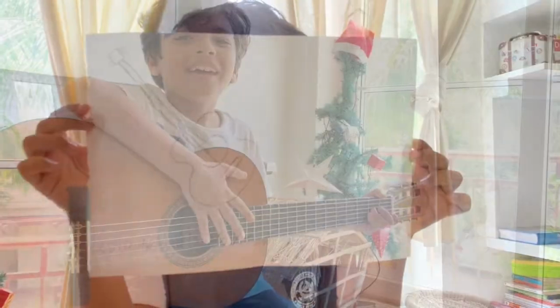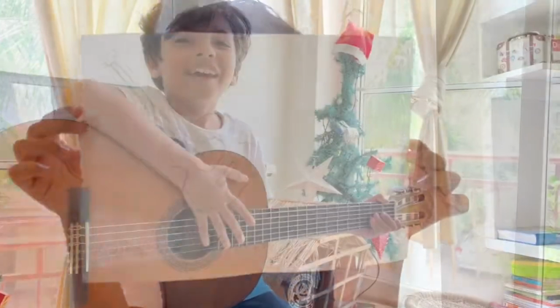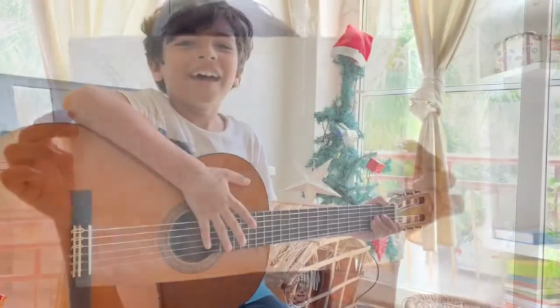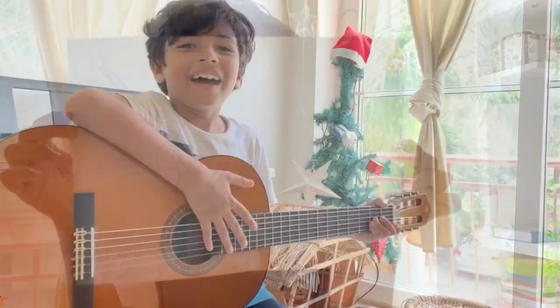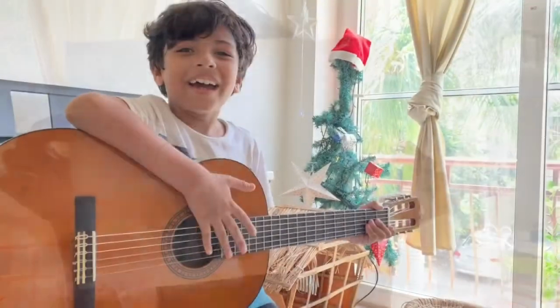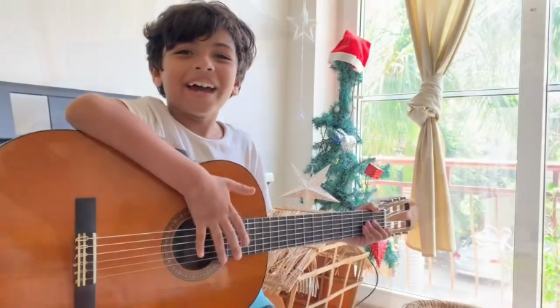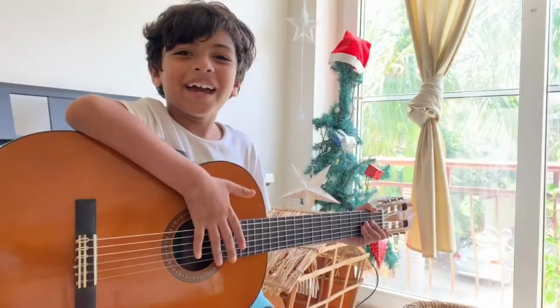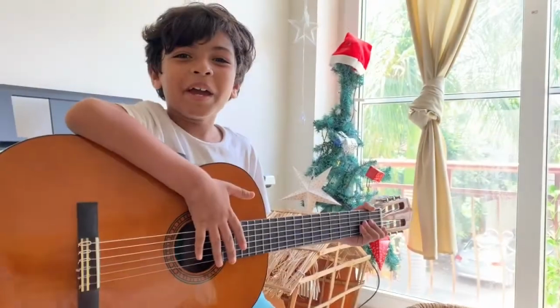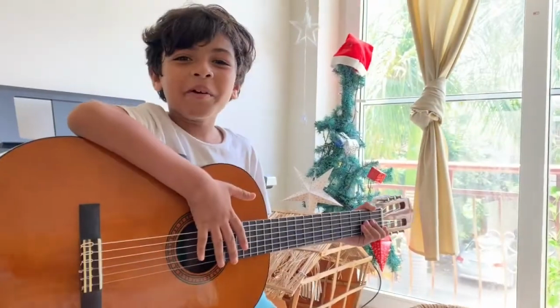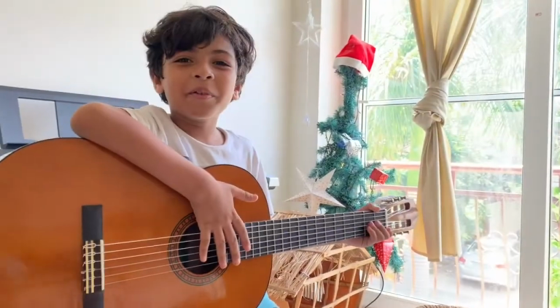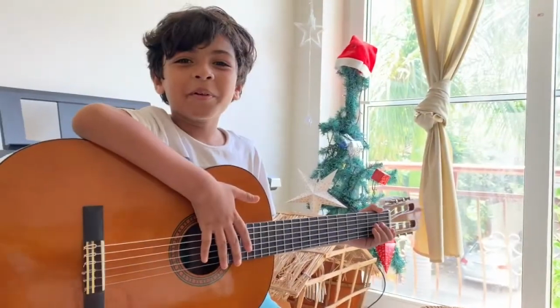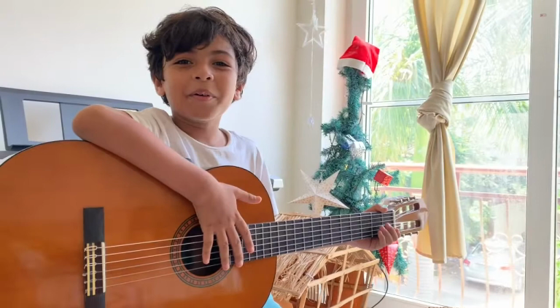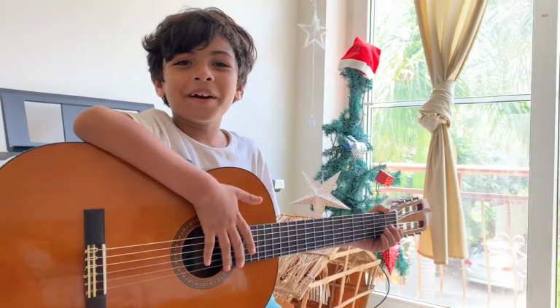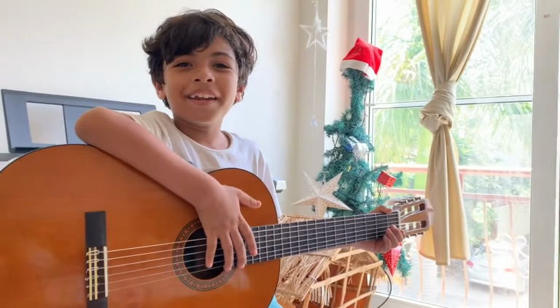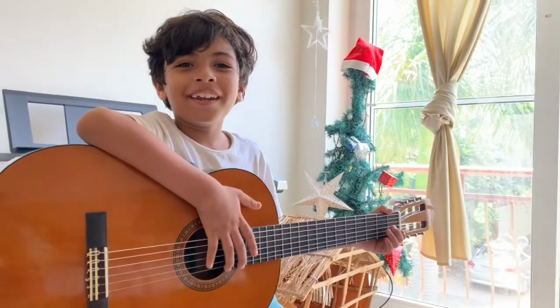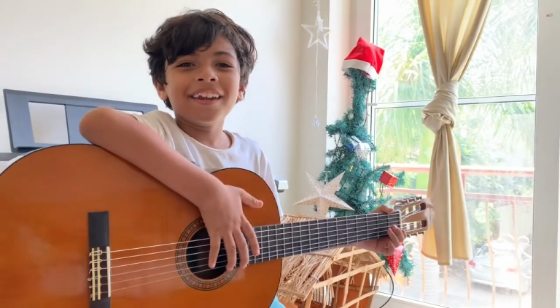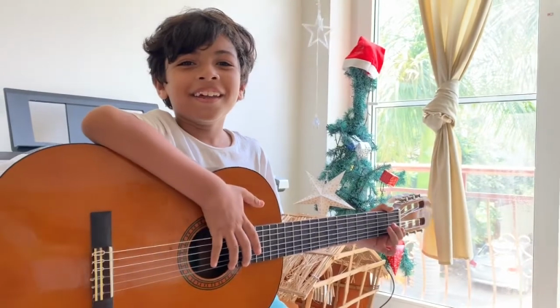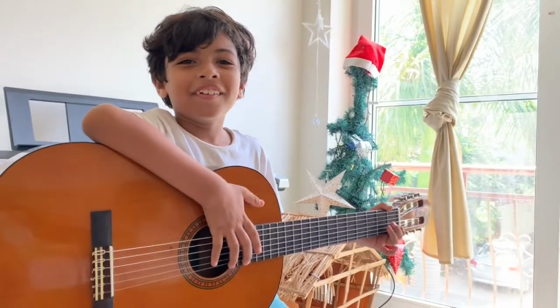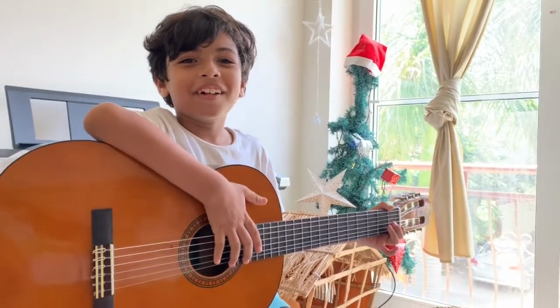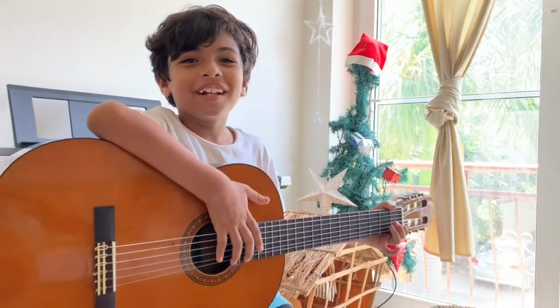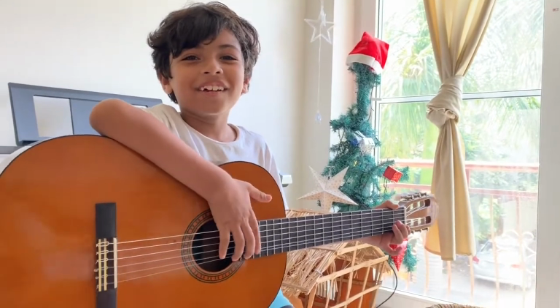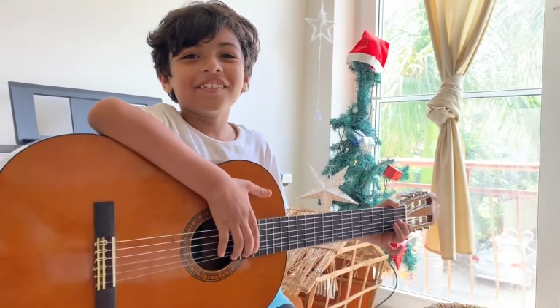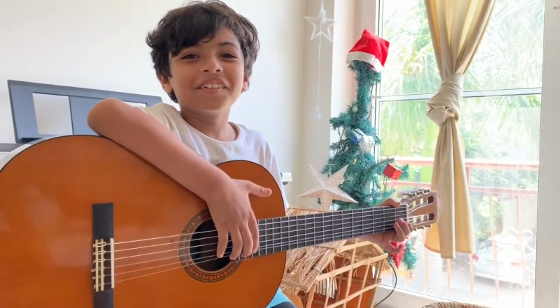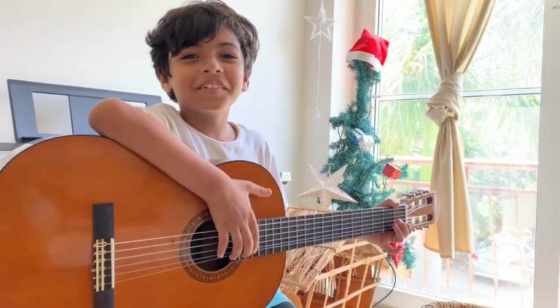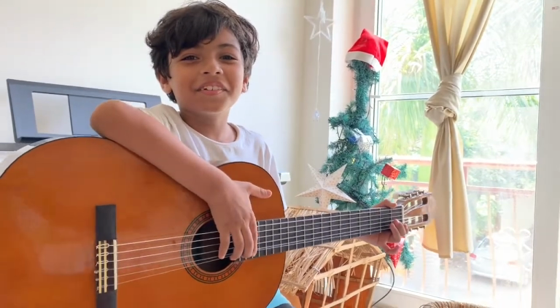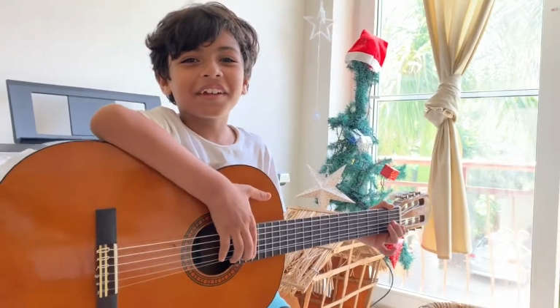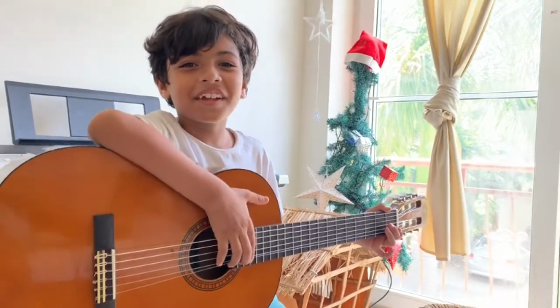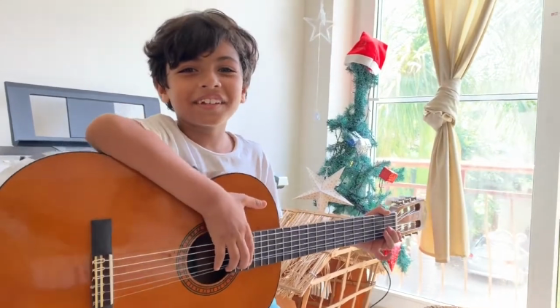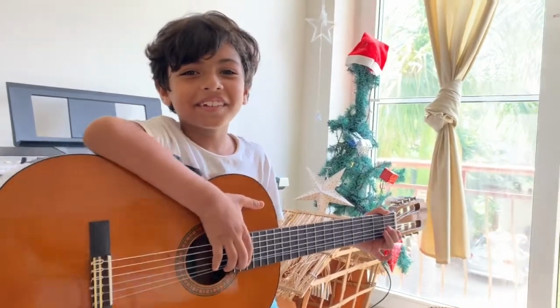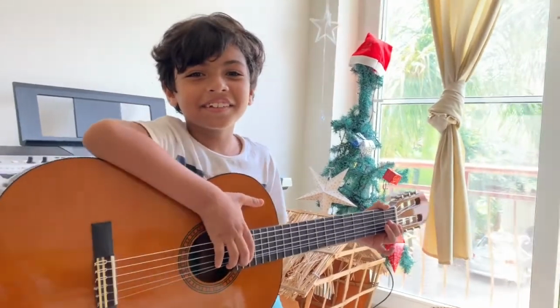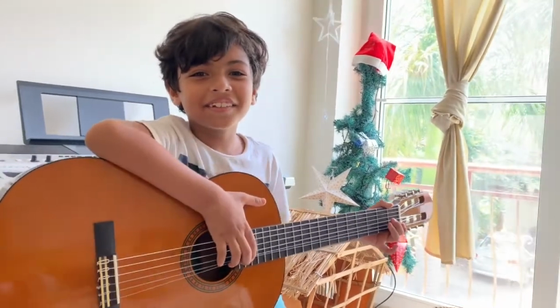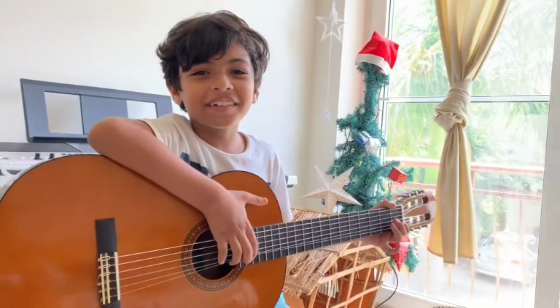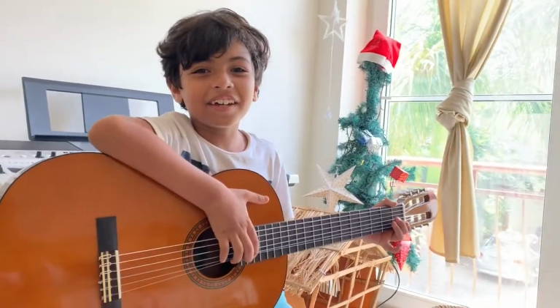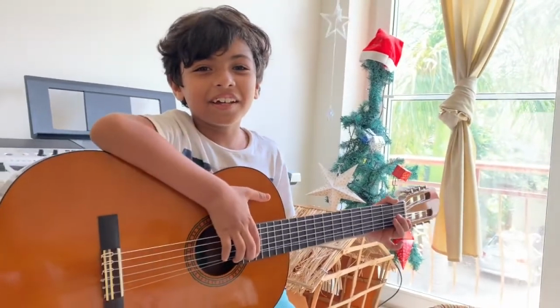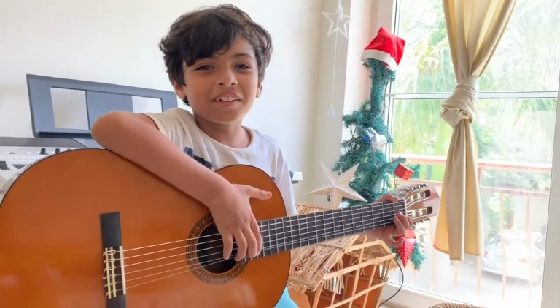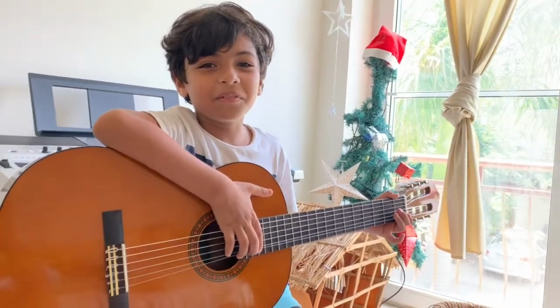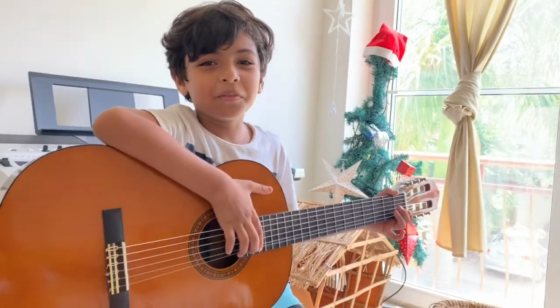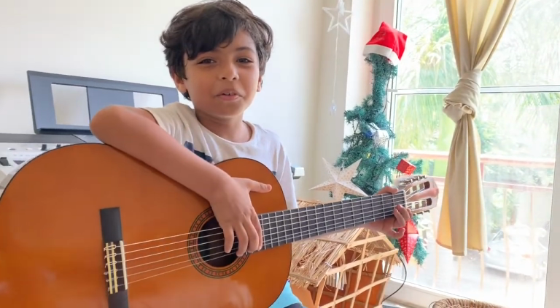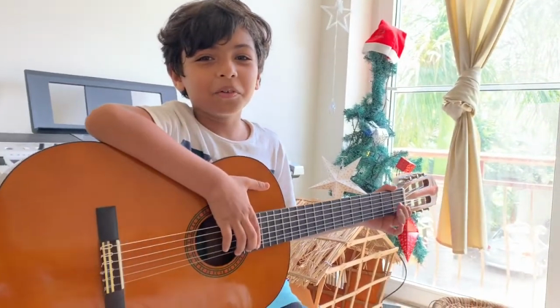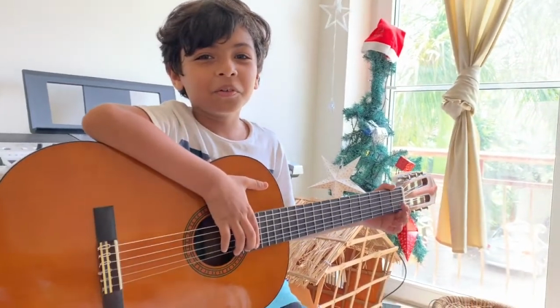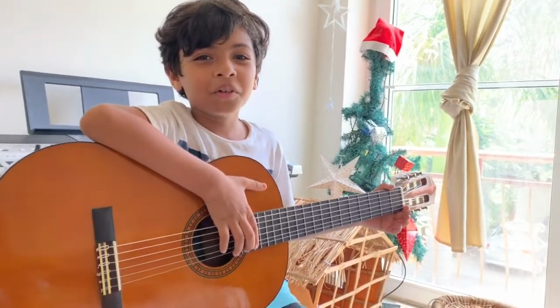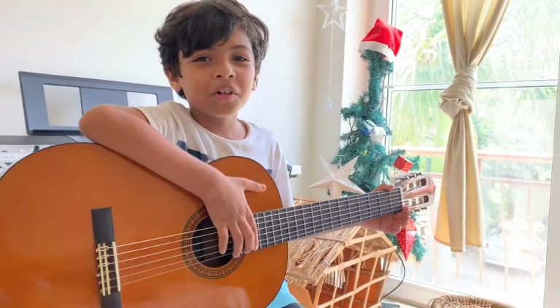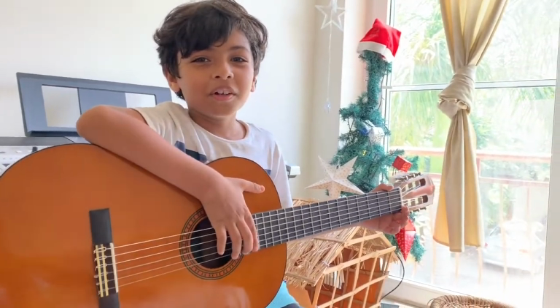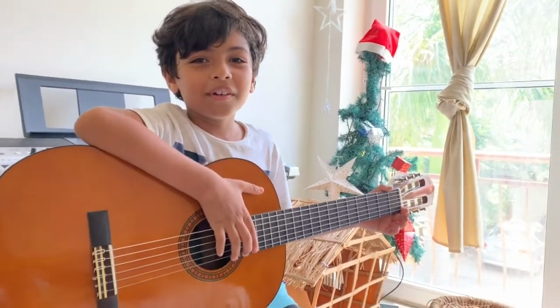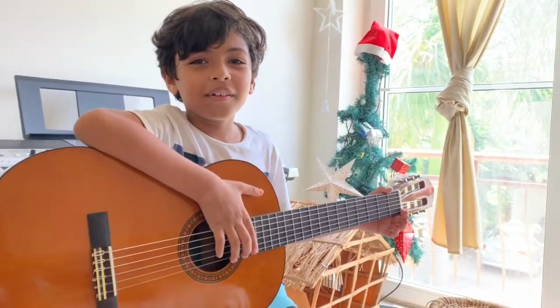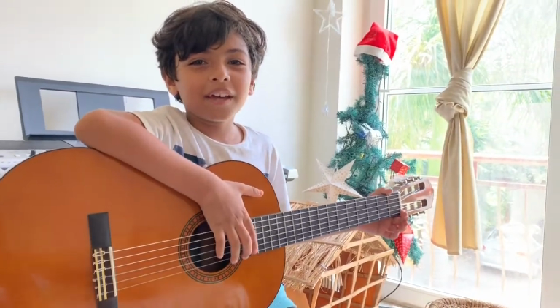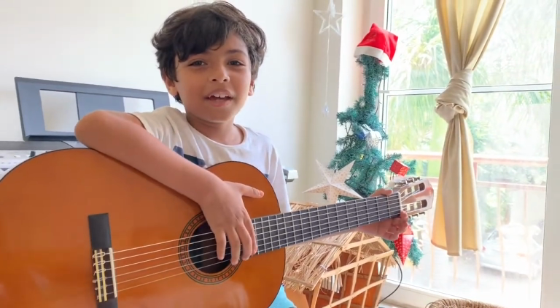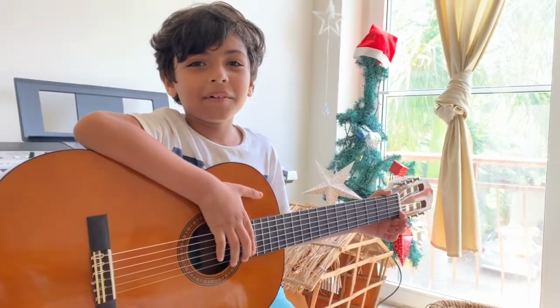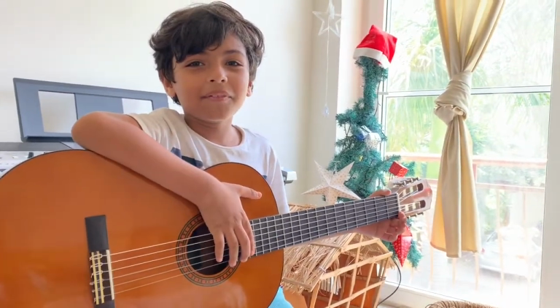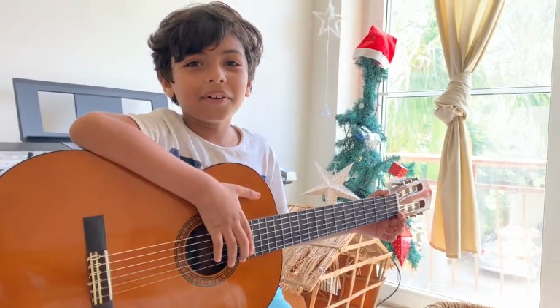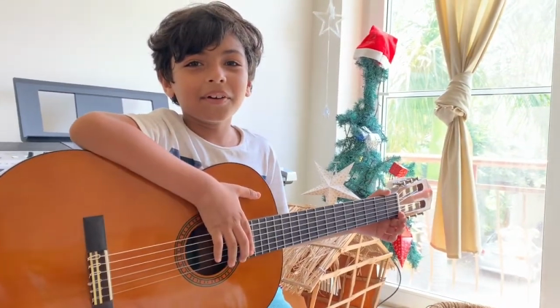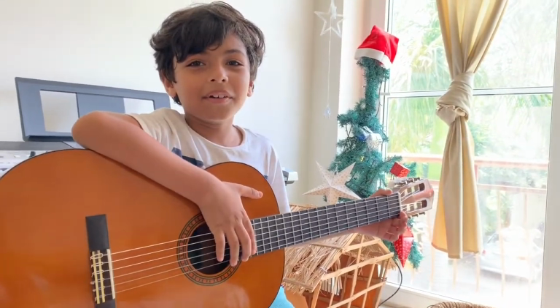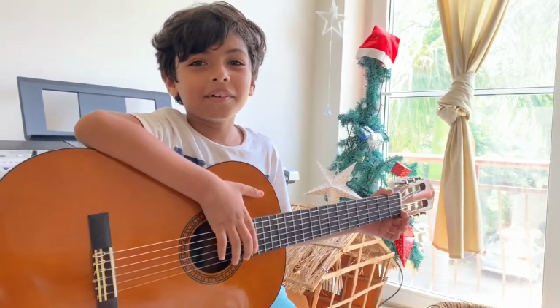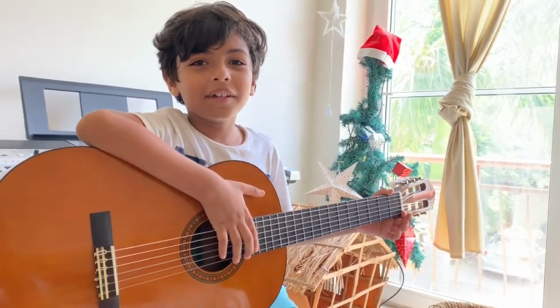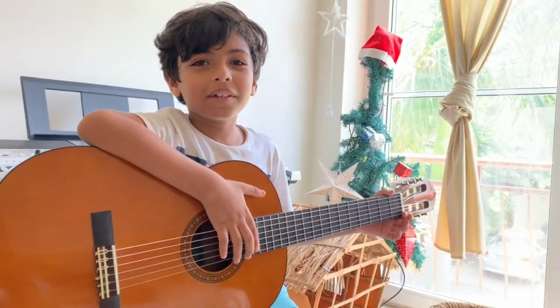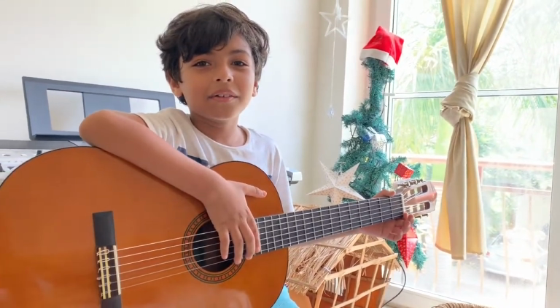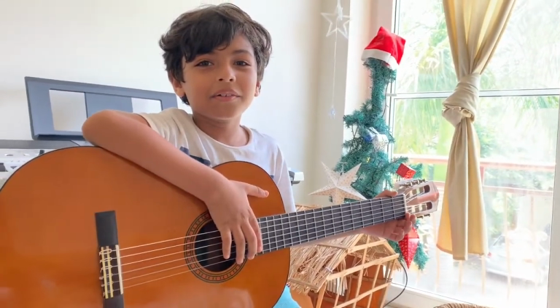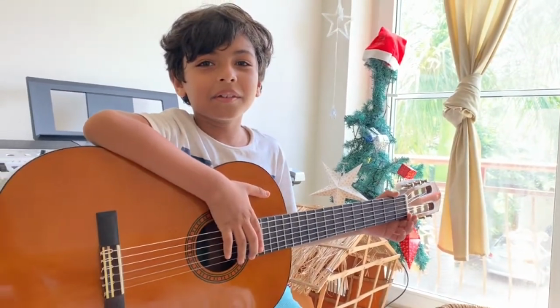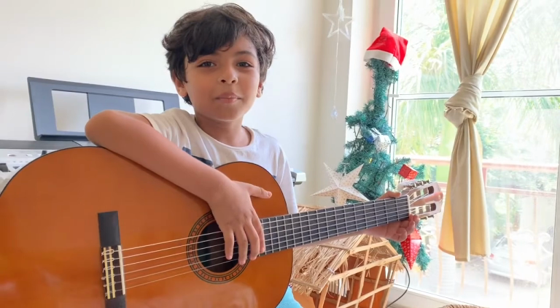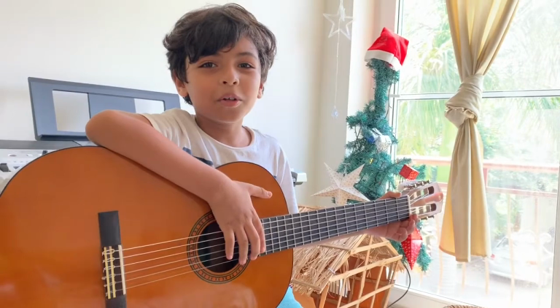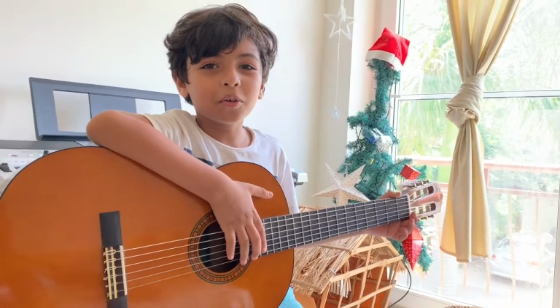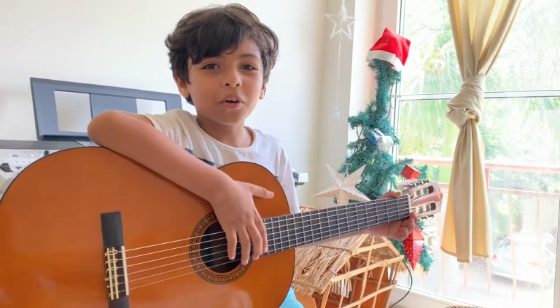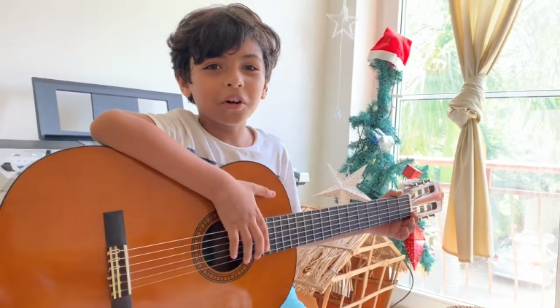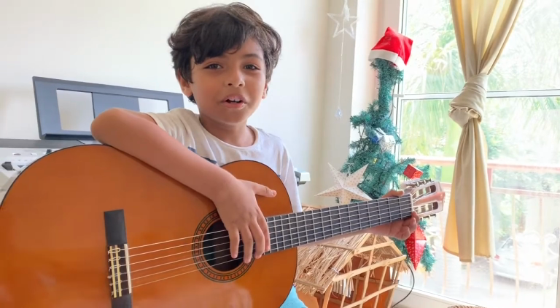Hi everyone. Welcome to Rudrakshi's guitar review. Today I am going to teach you some new chords.